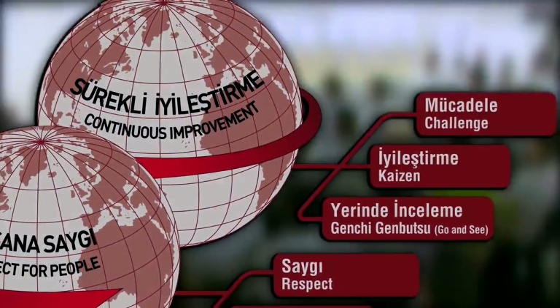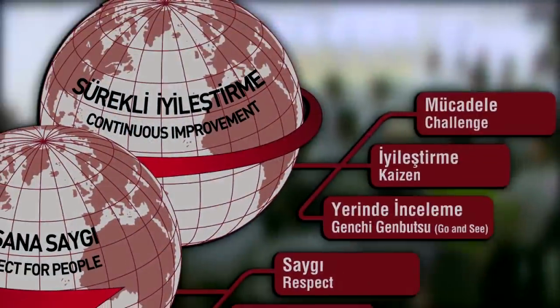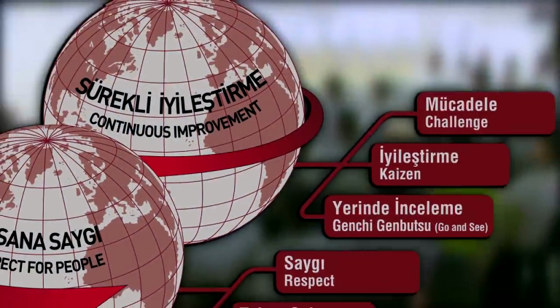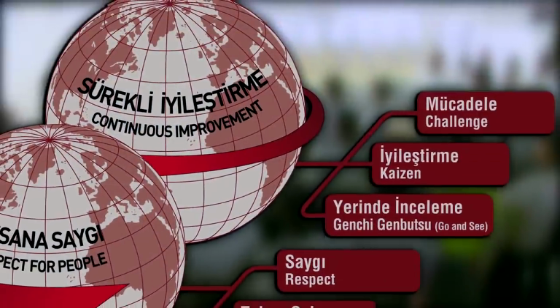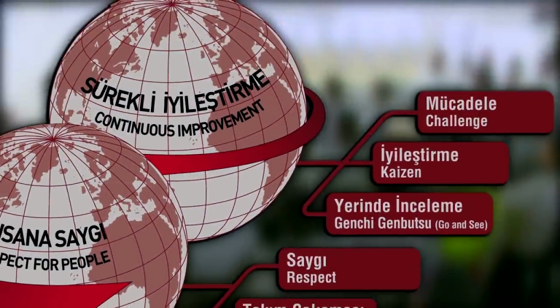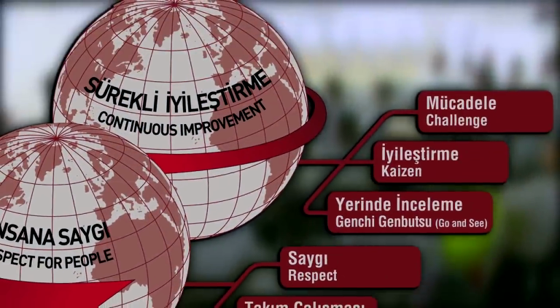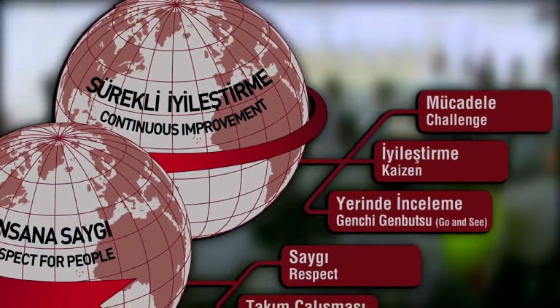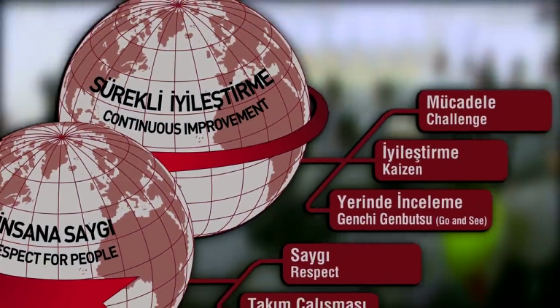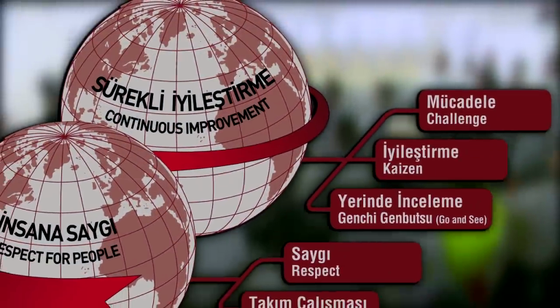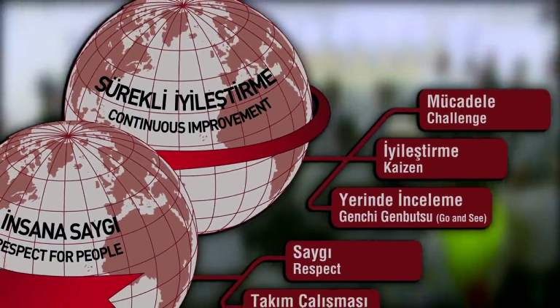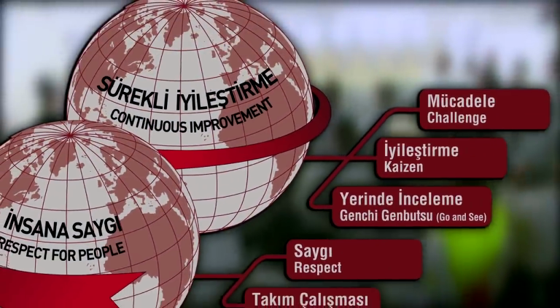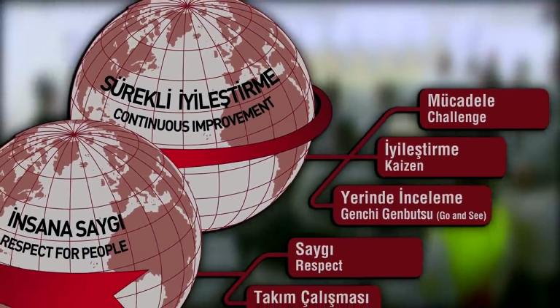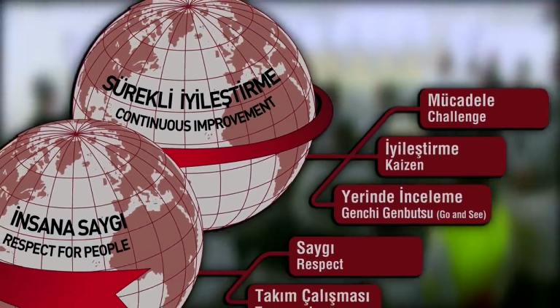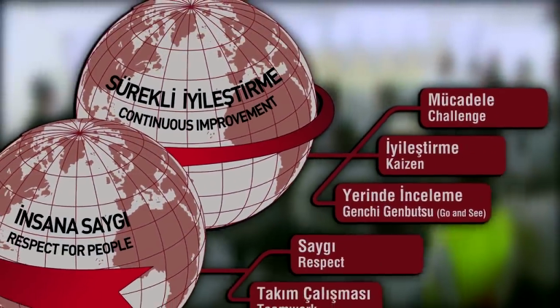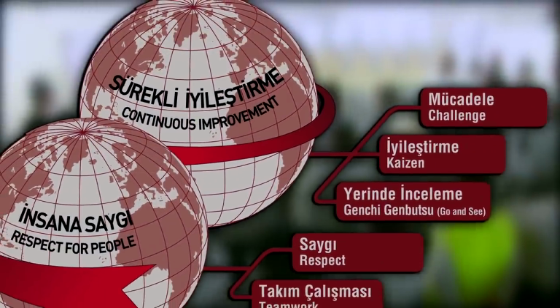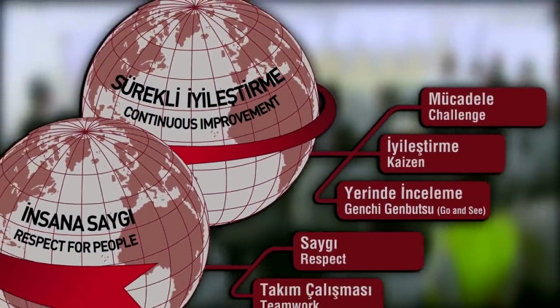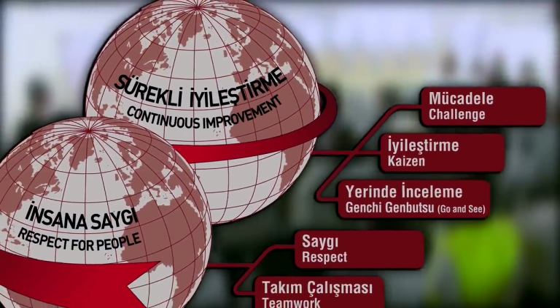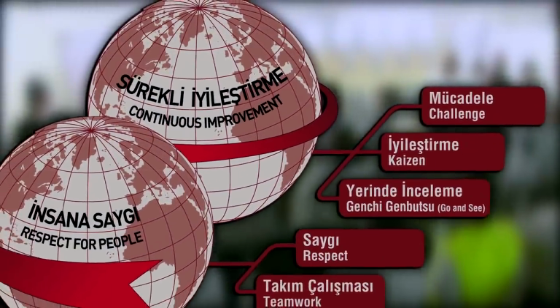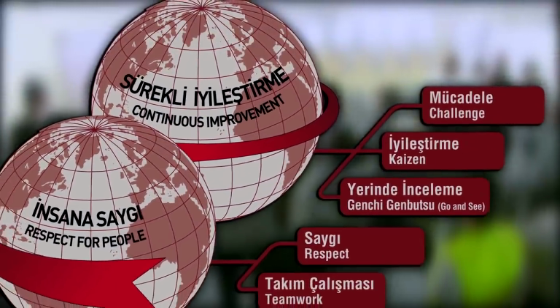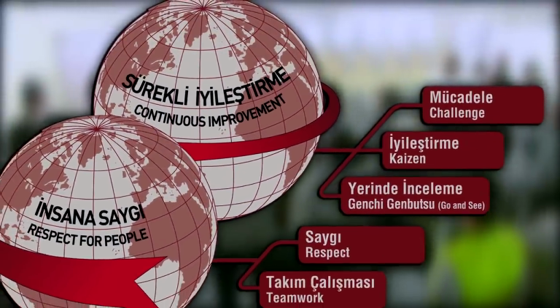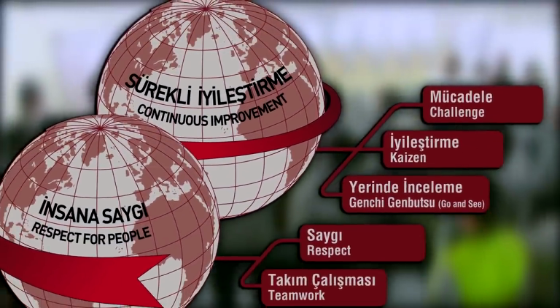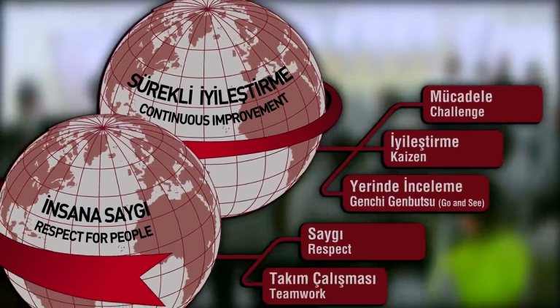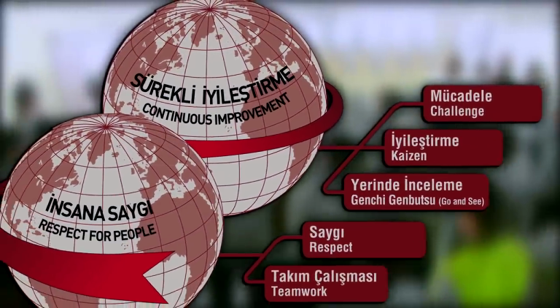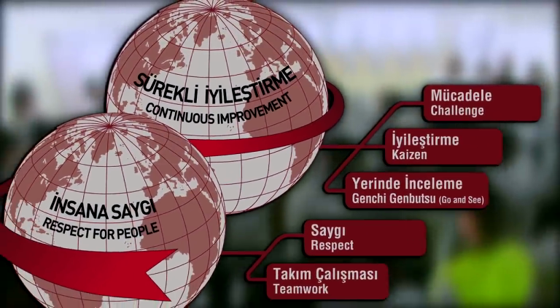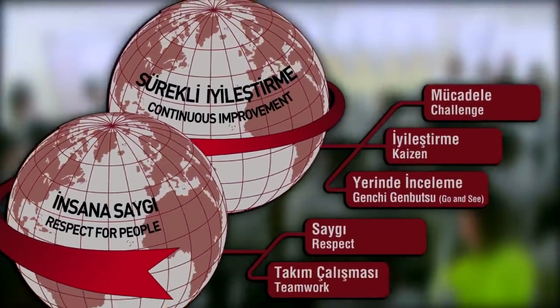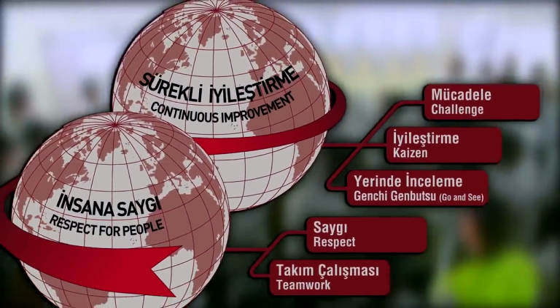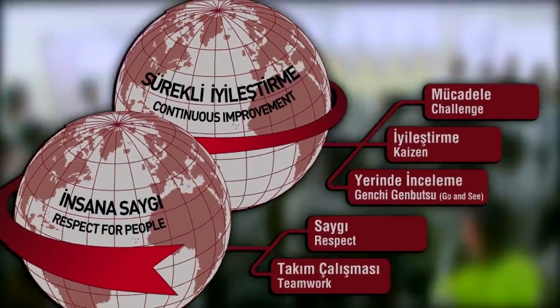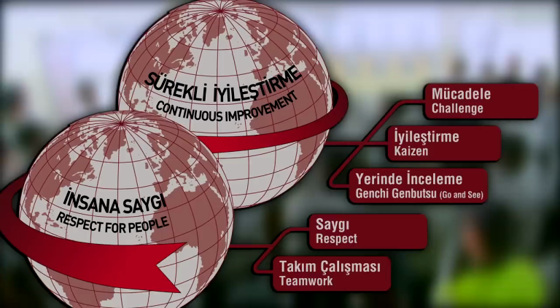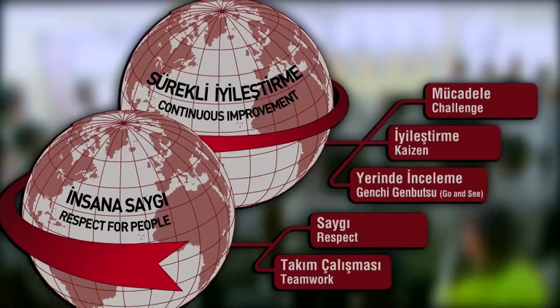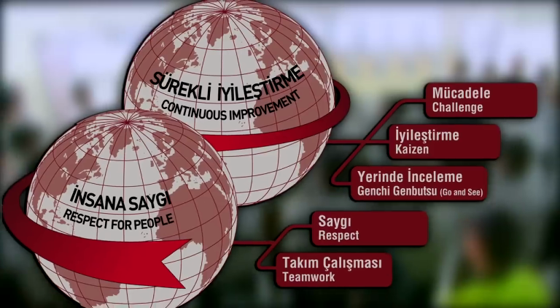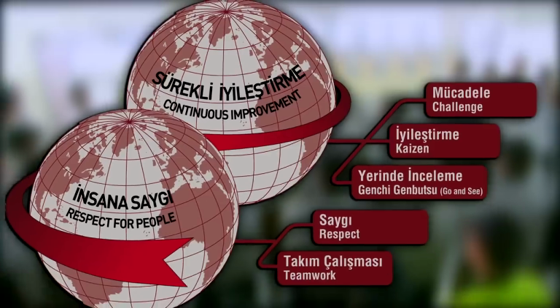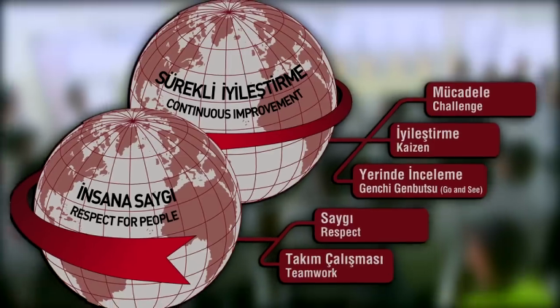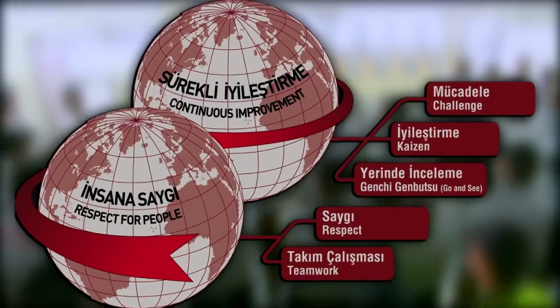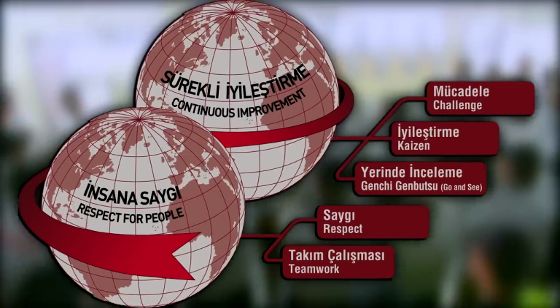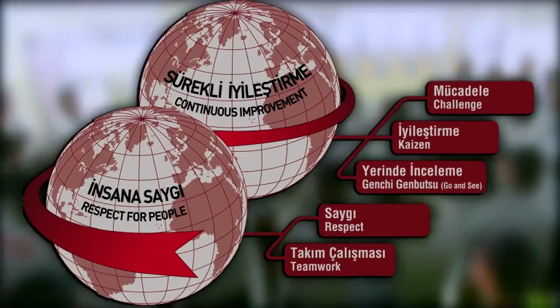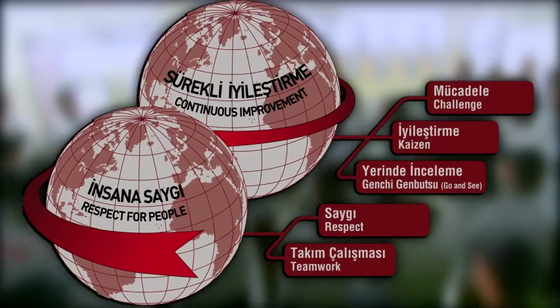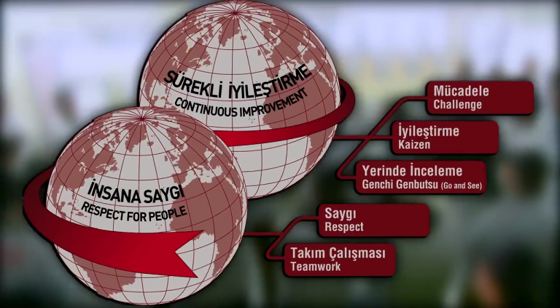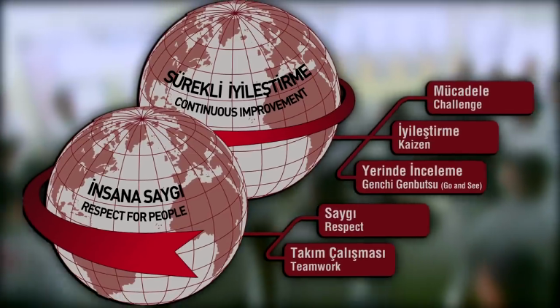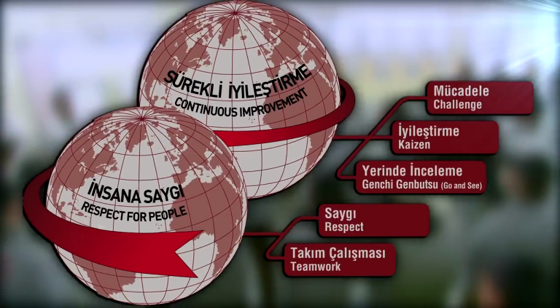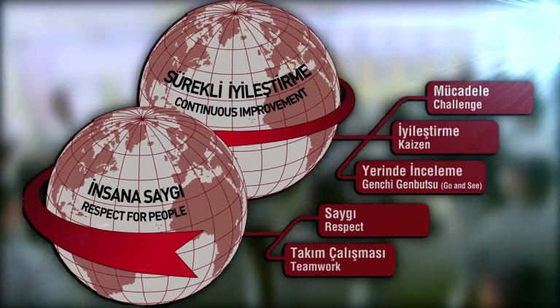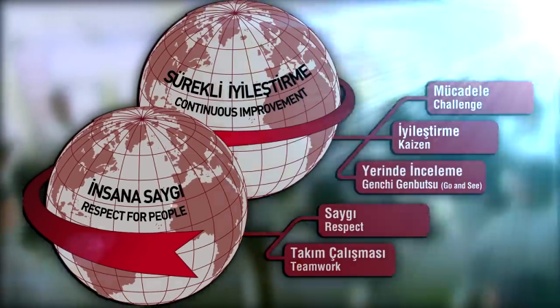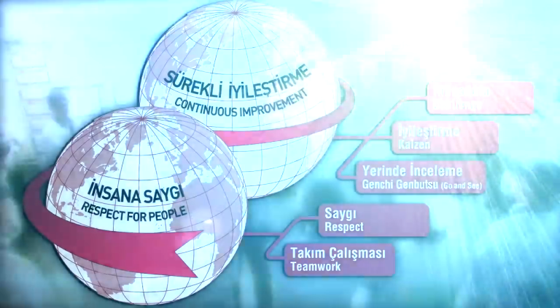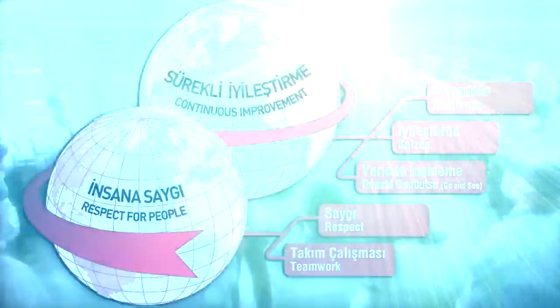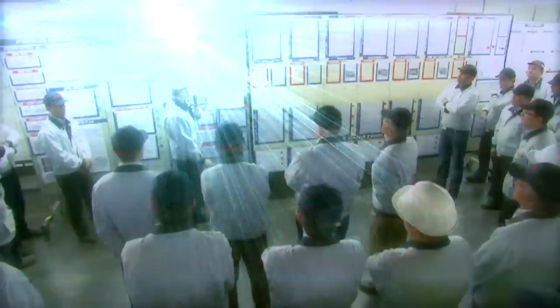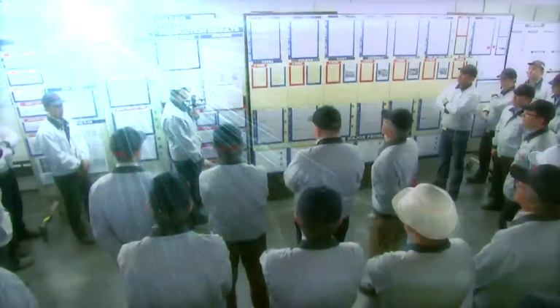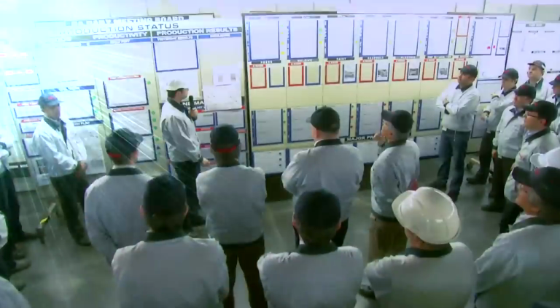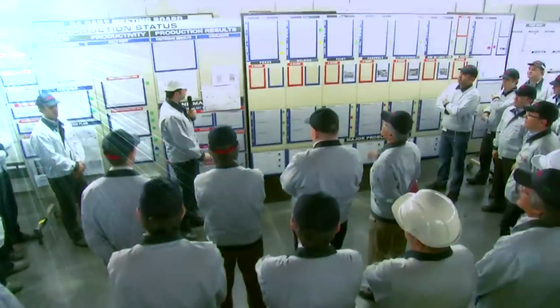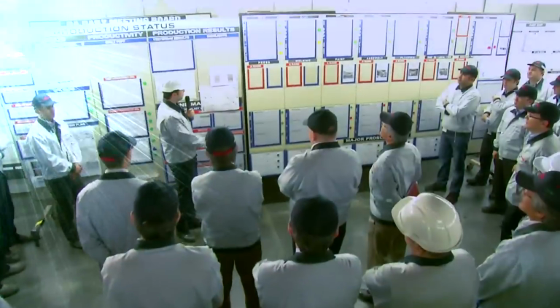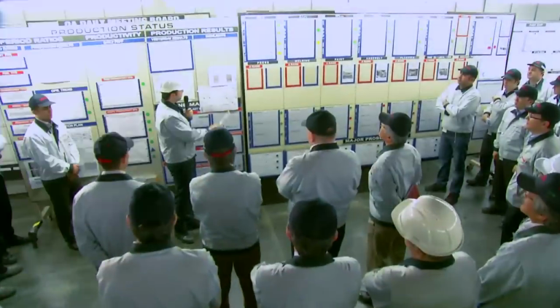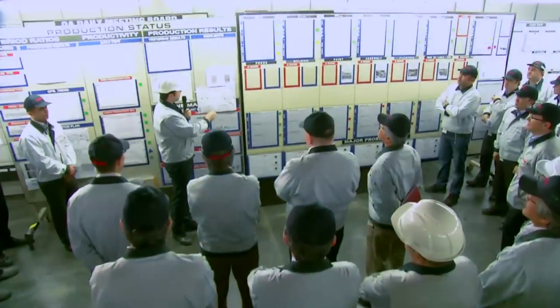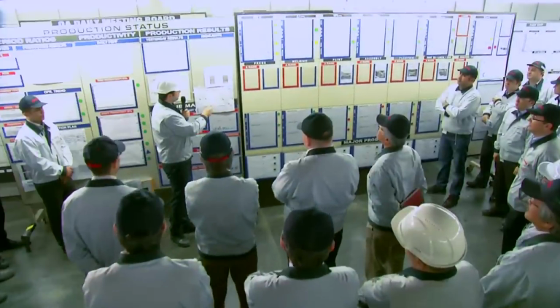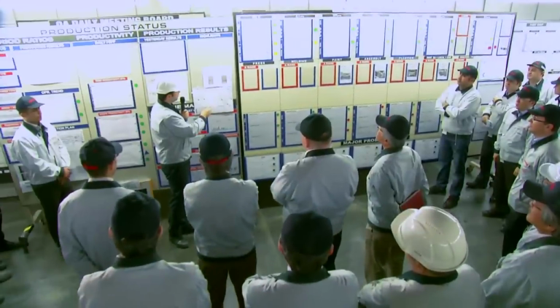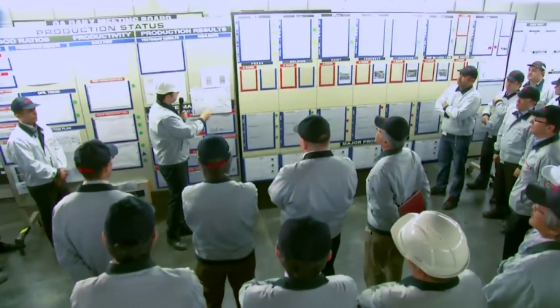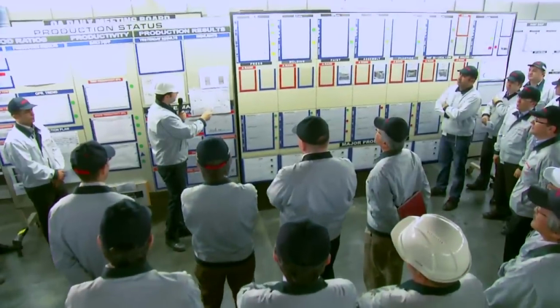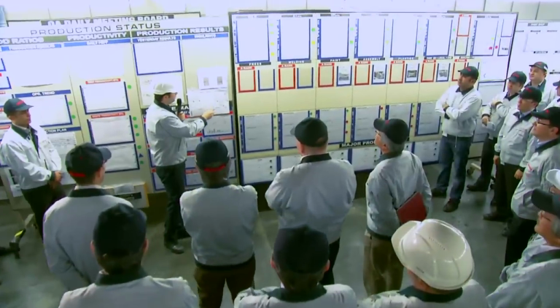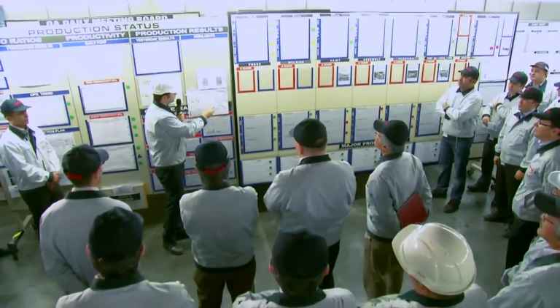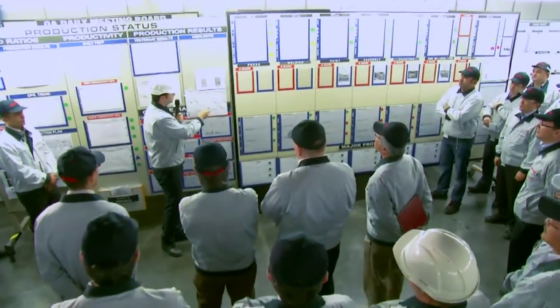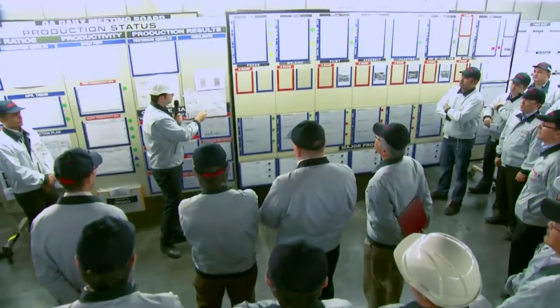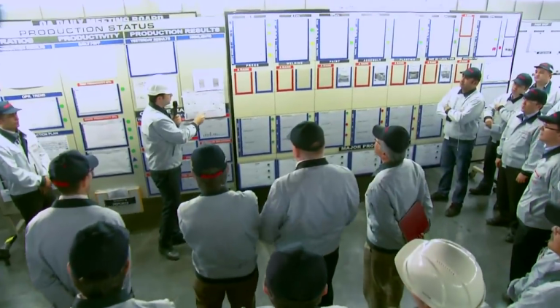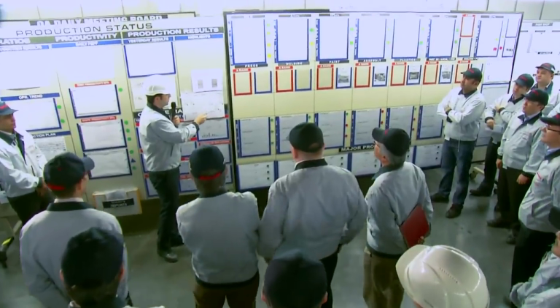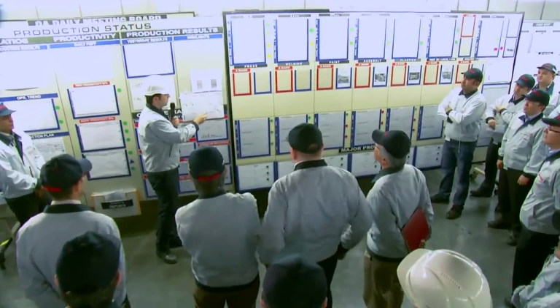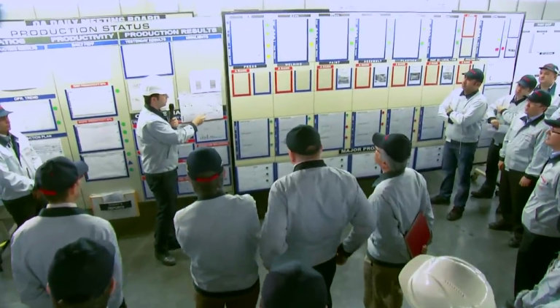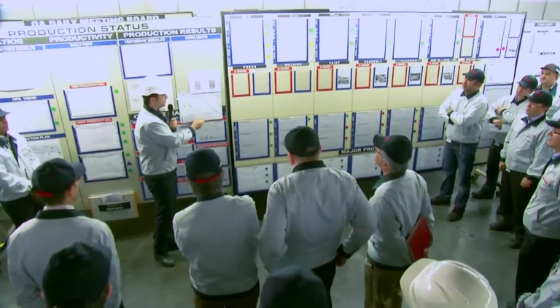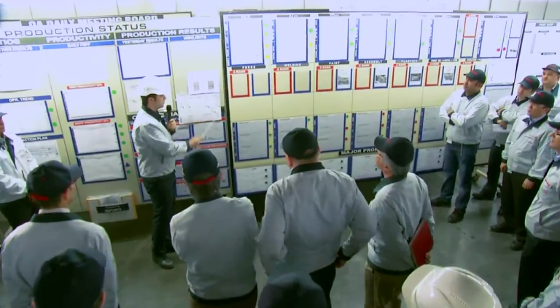Continuous improvement and respect for people — these principles constitute the foundation of the Toyota Way.